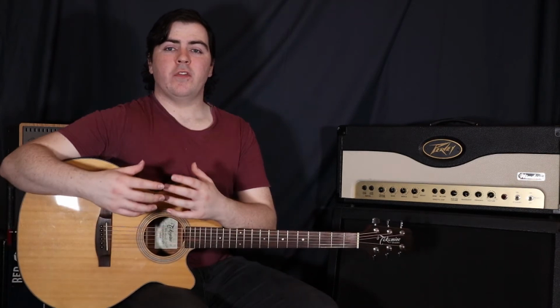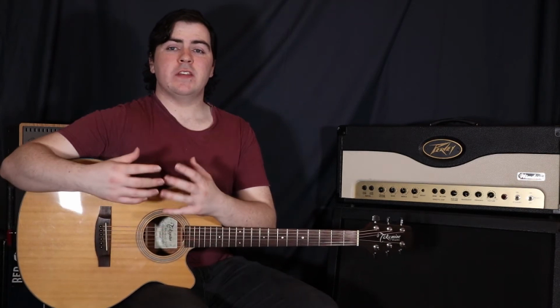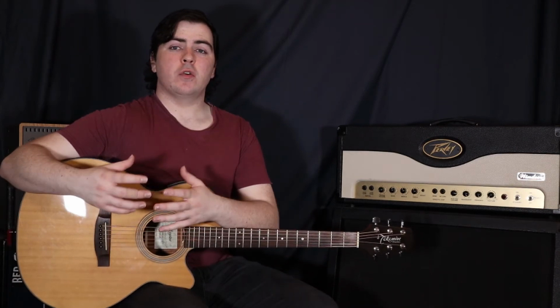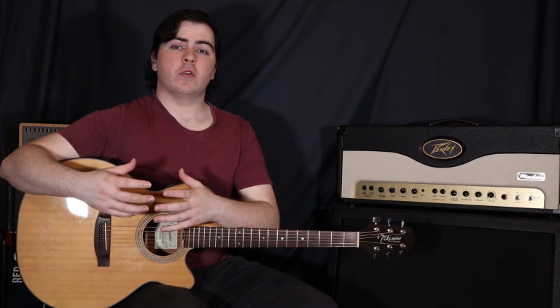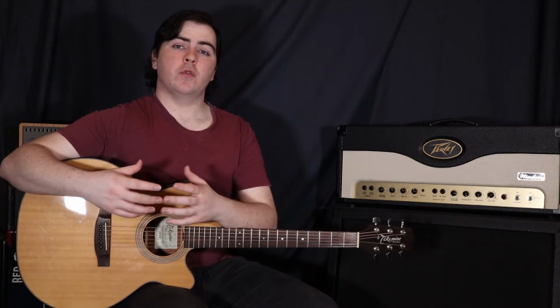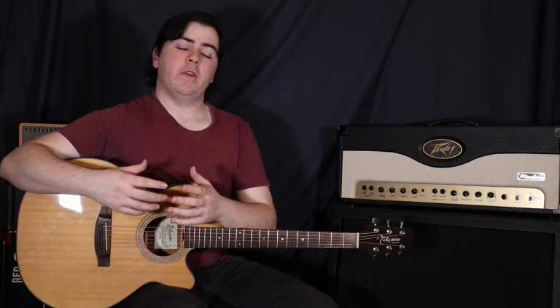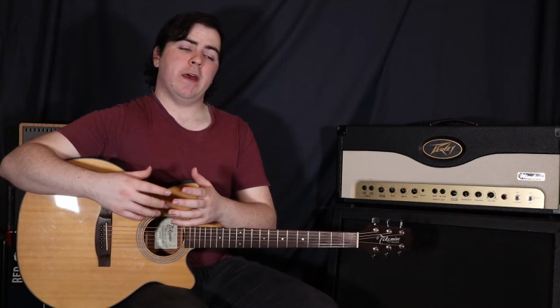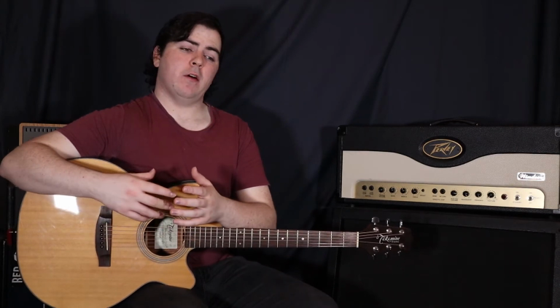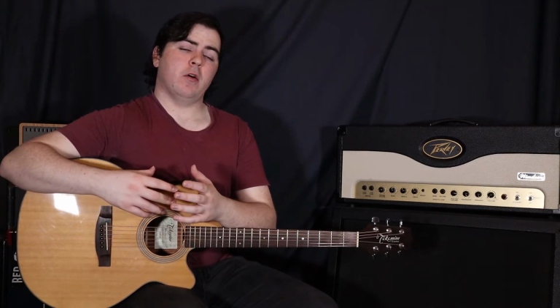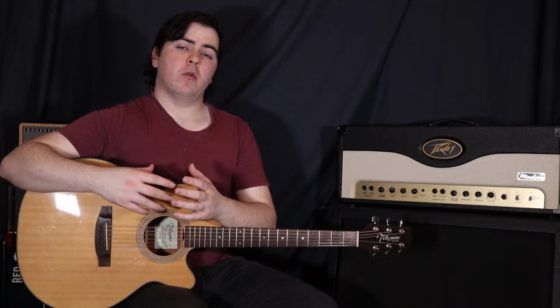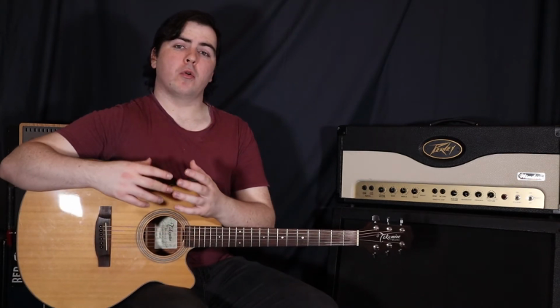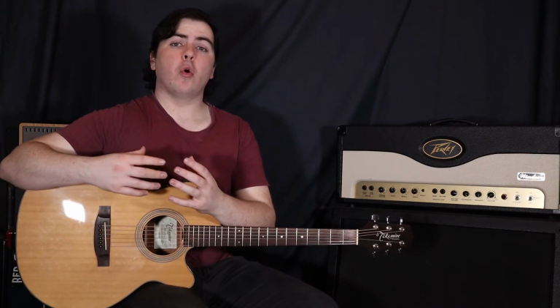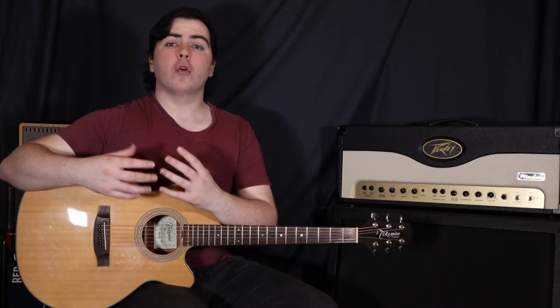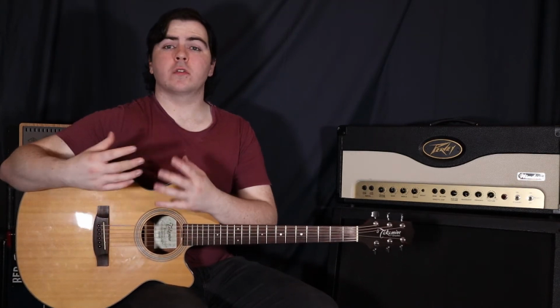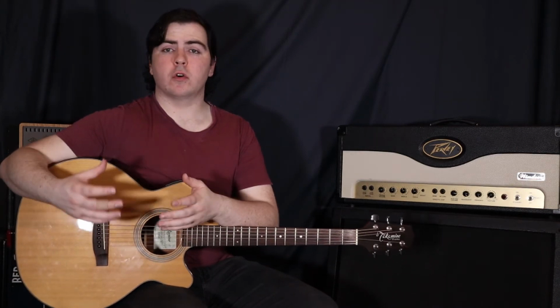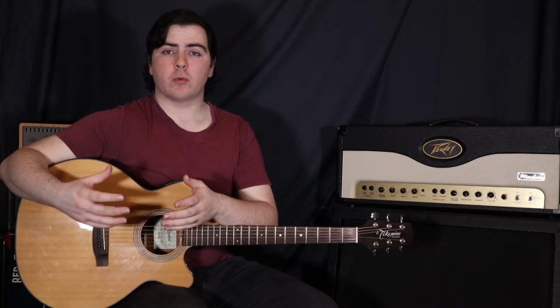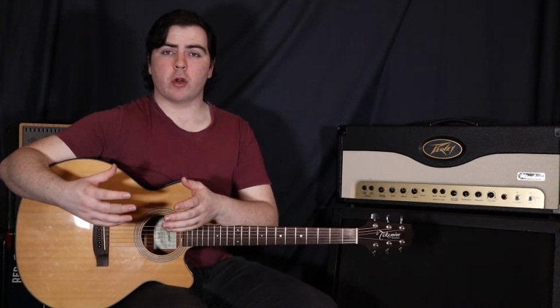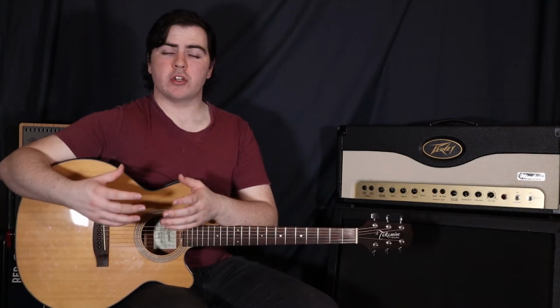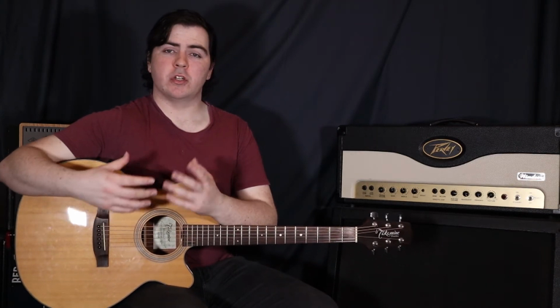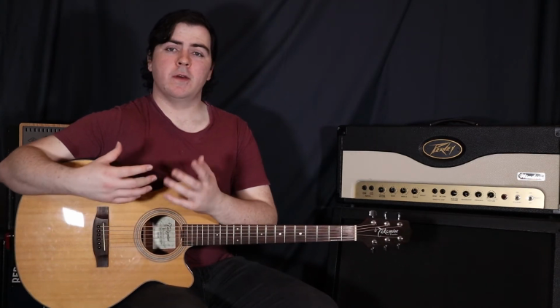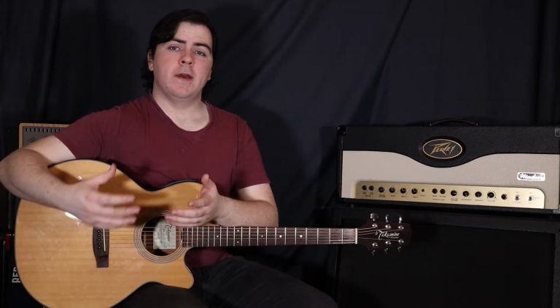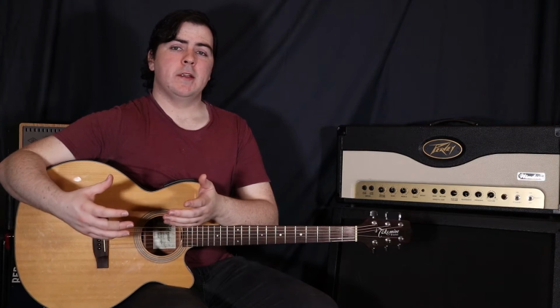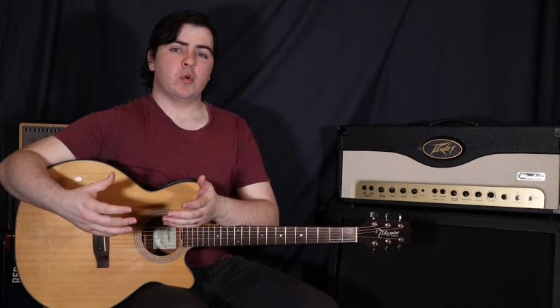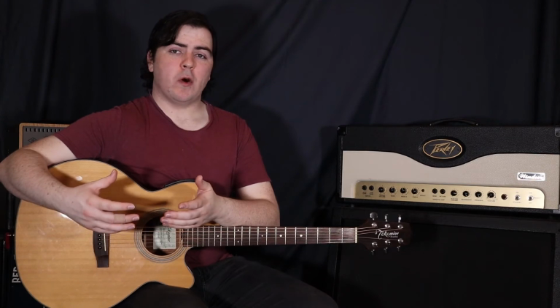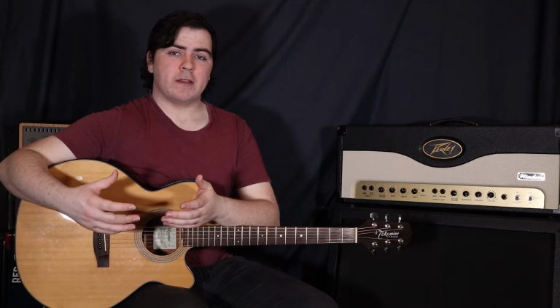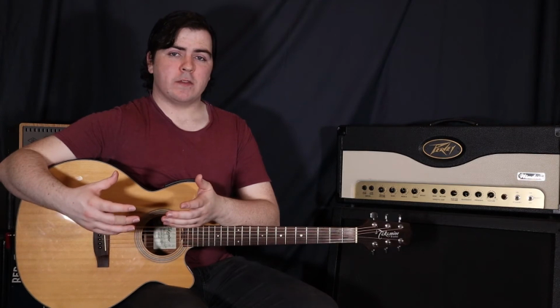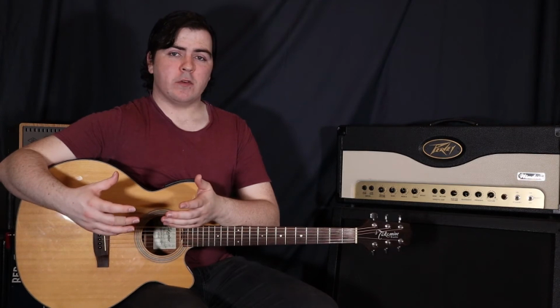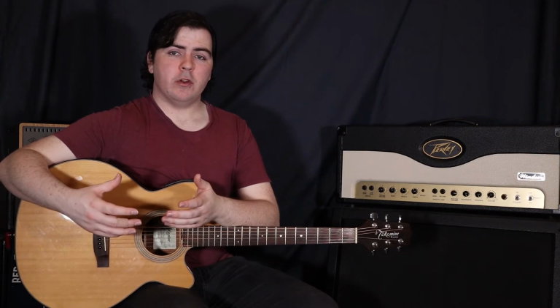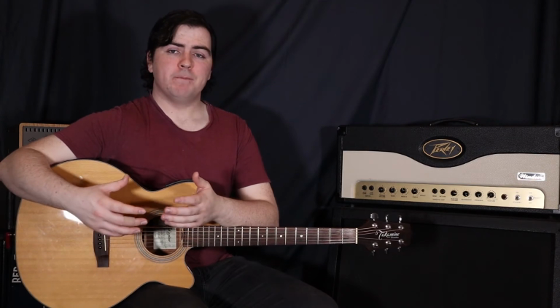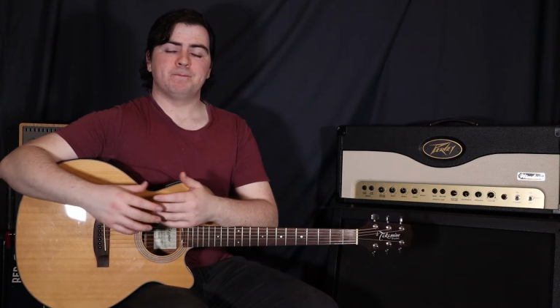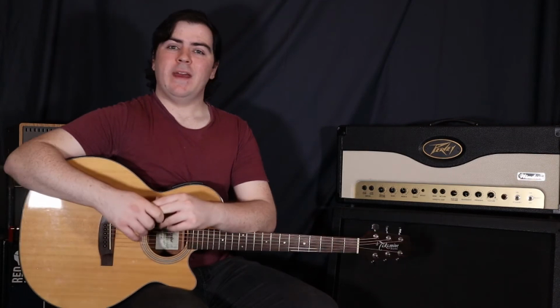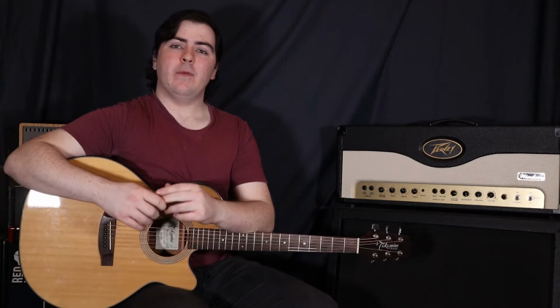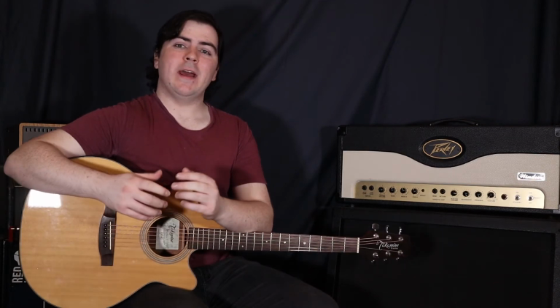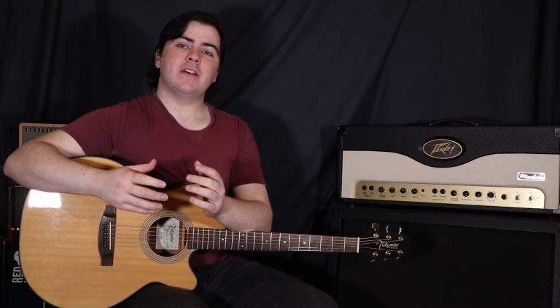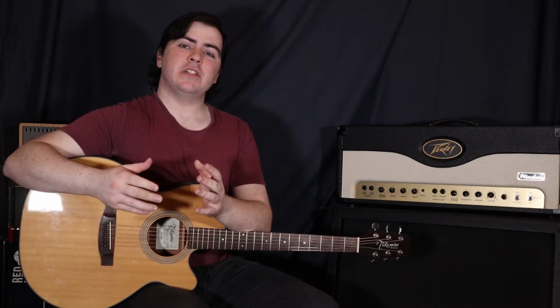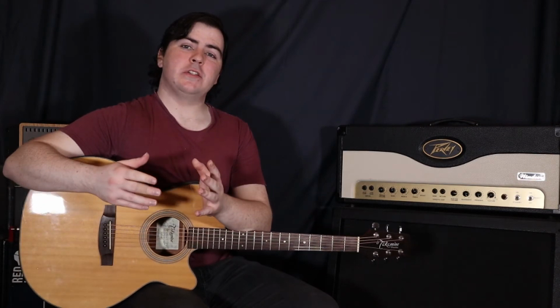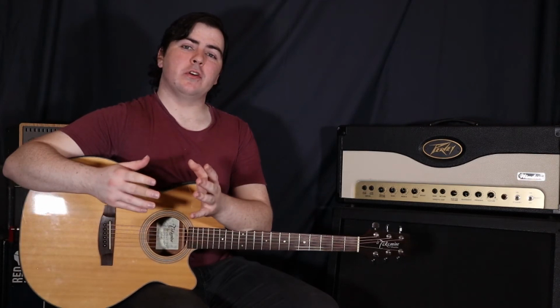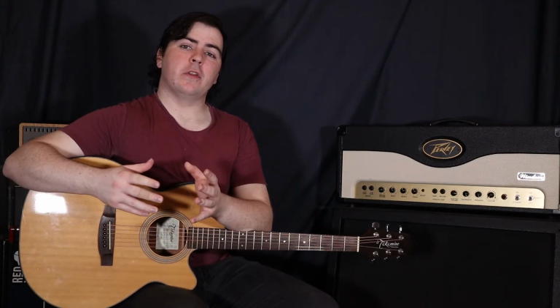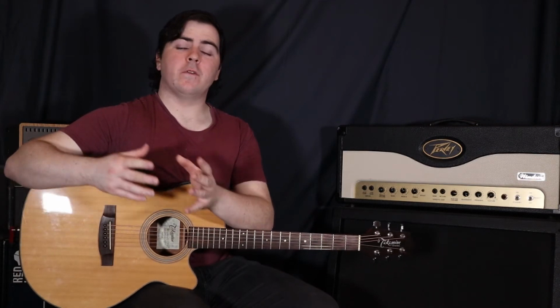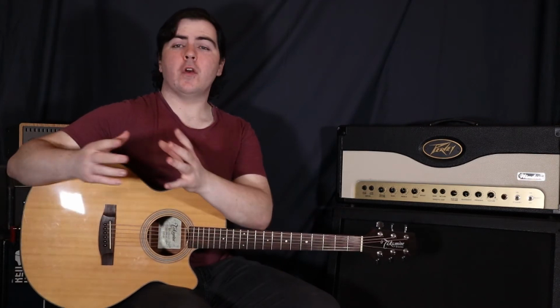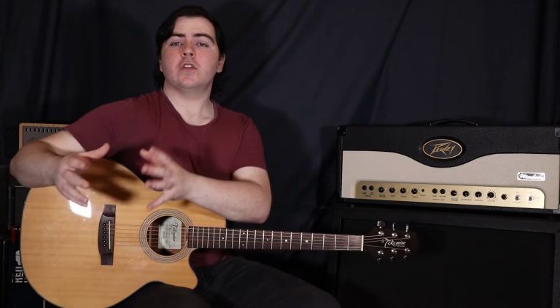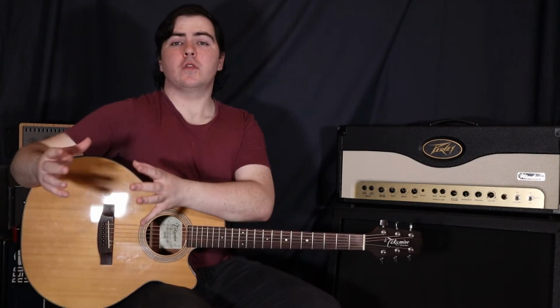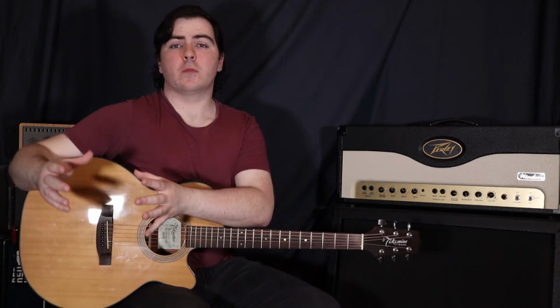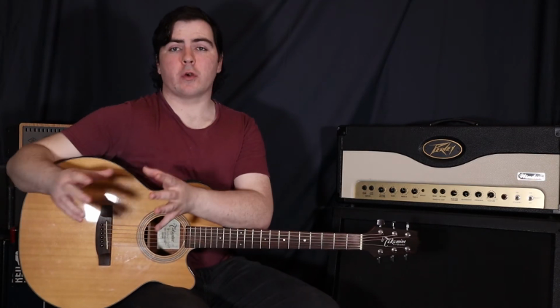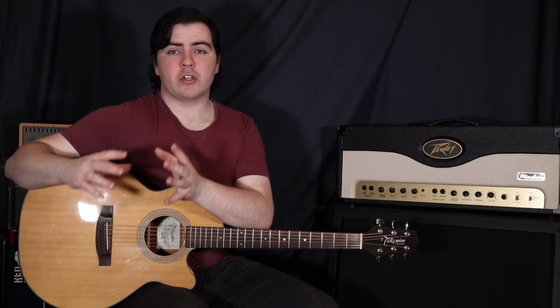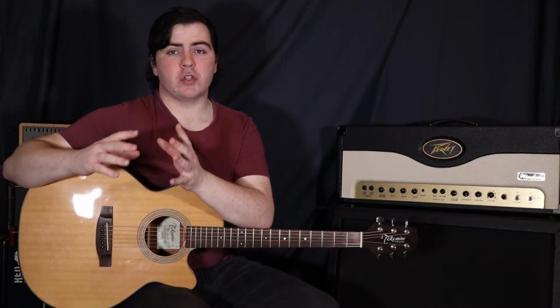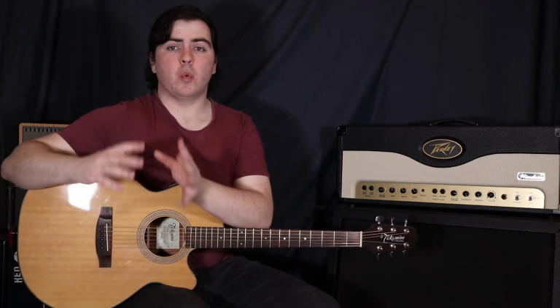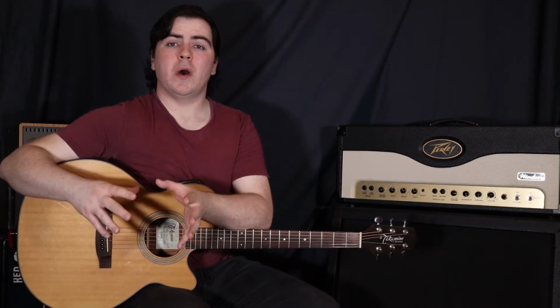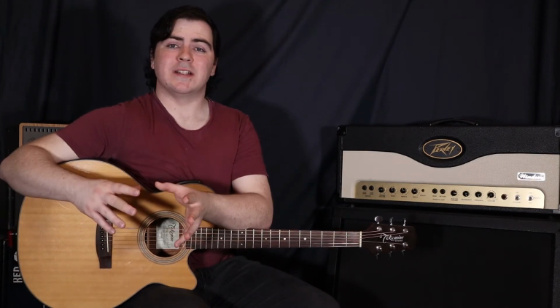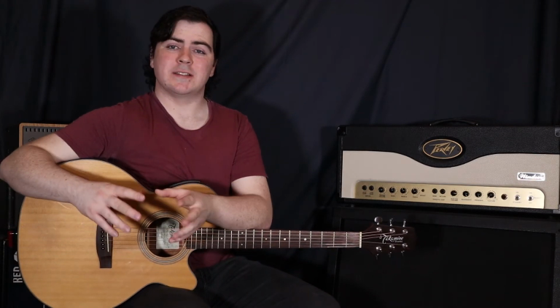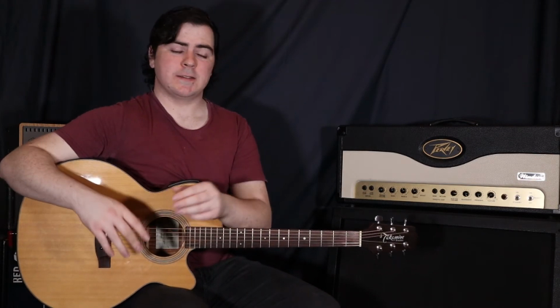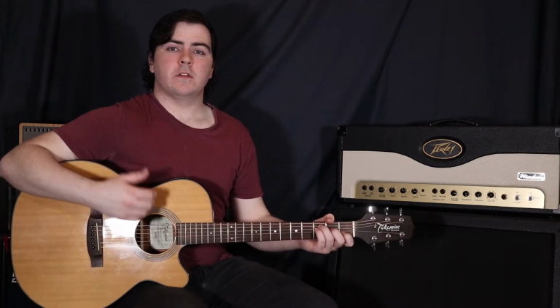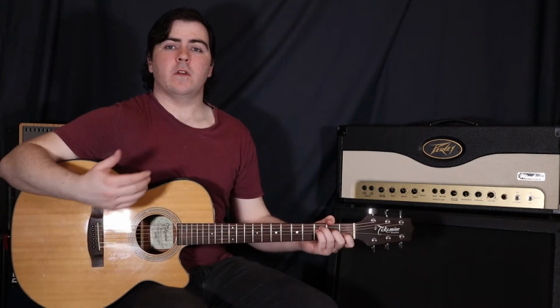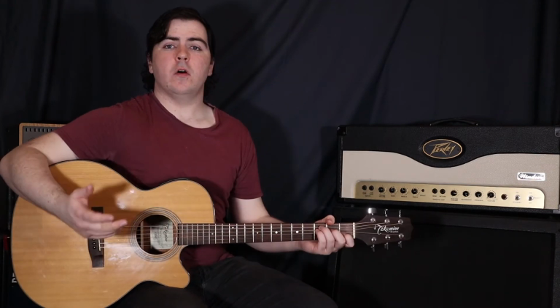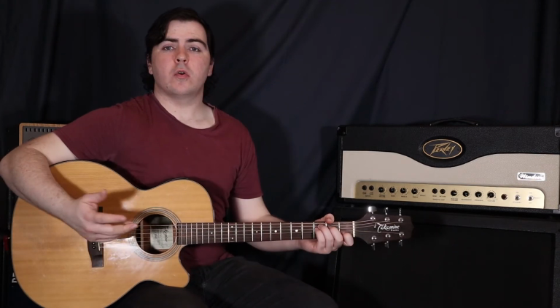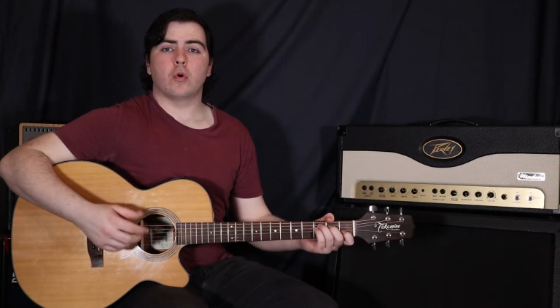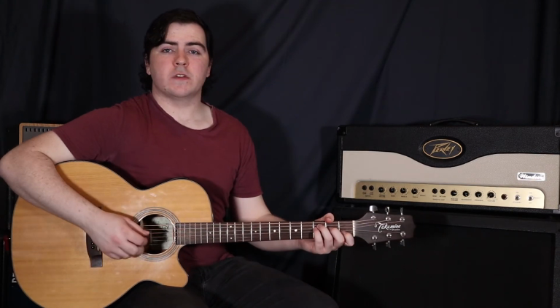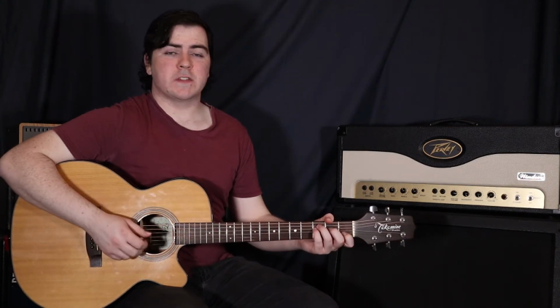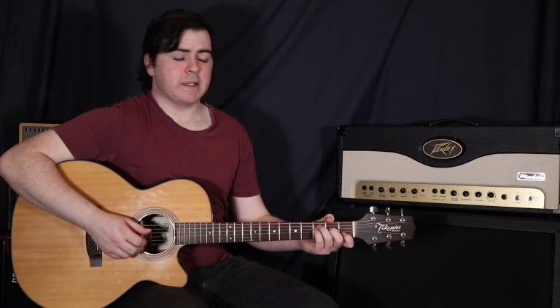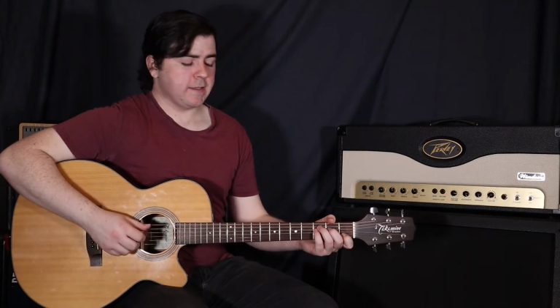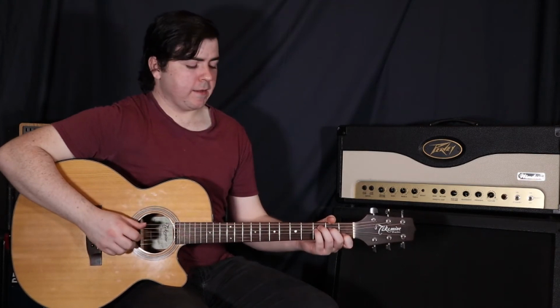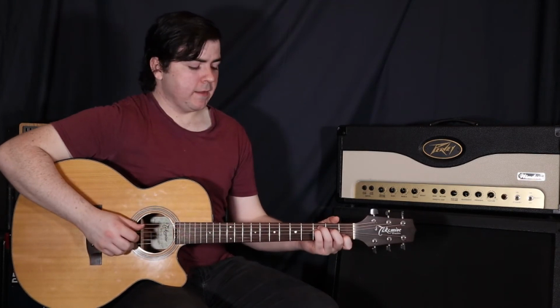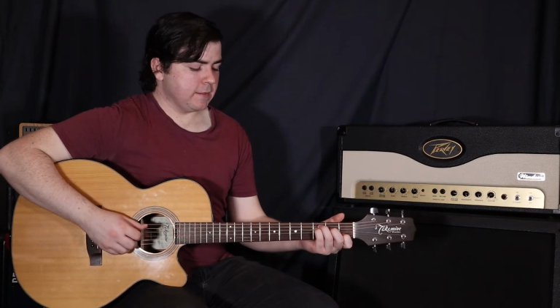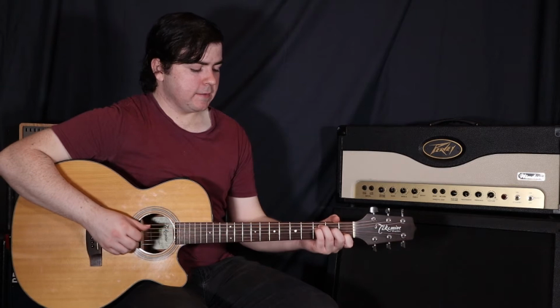So for this chorus, we do the whole chorus chord progression twice through, and then we actually do the verse chord progression once. So the whole chorus is going to sound like this.